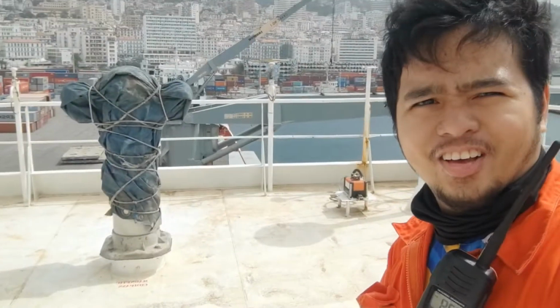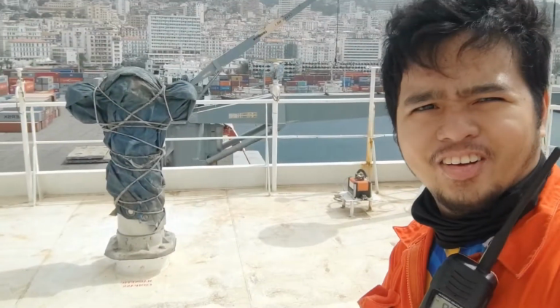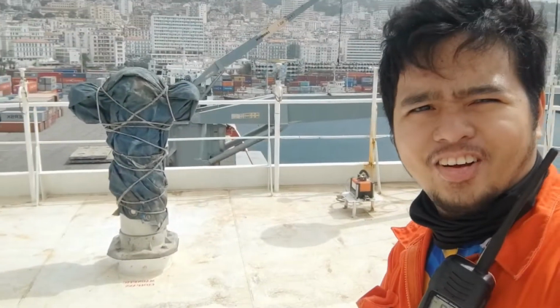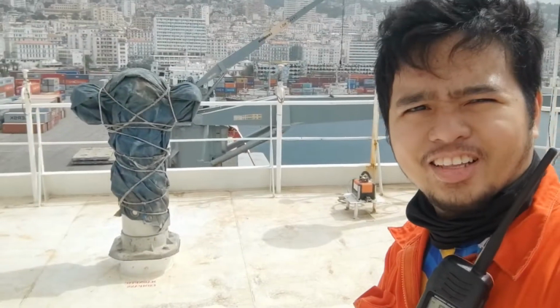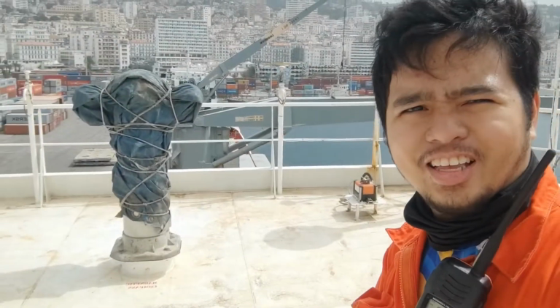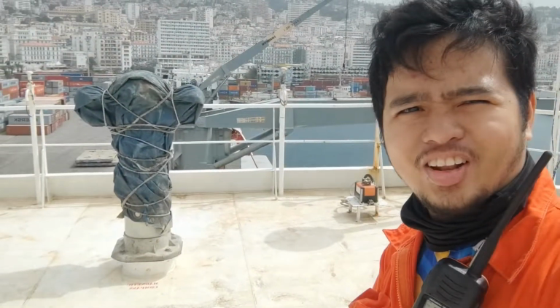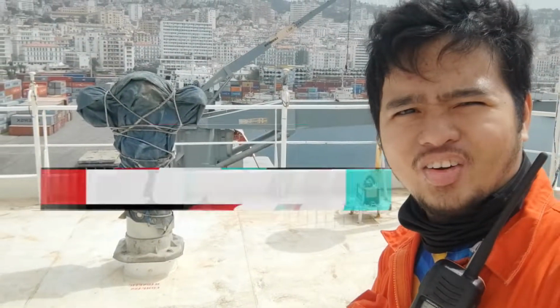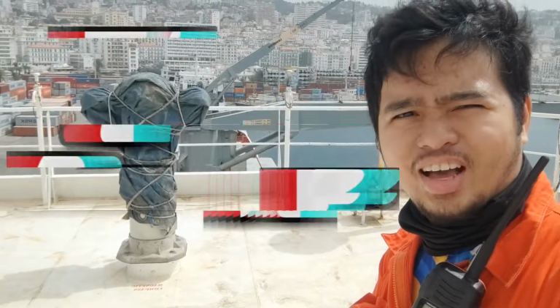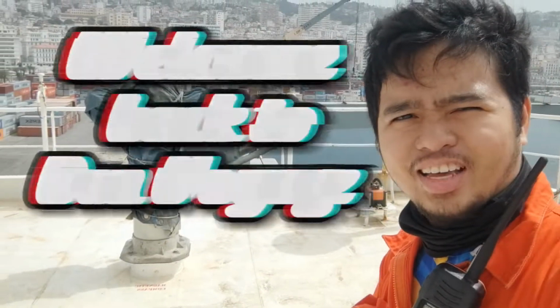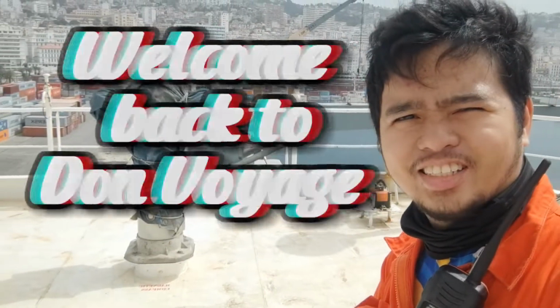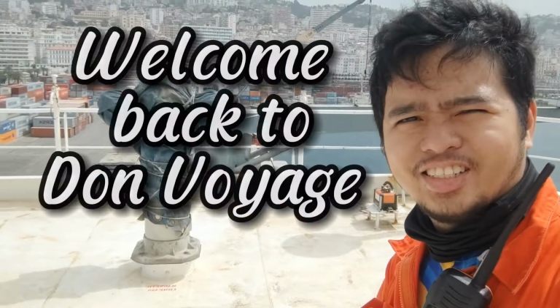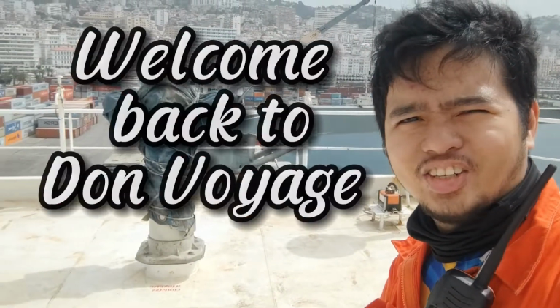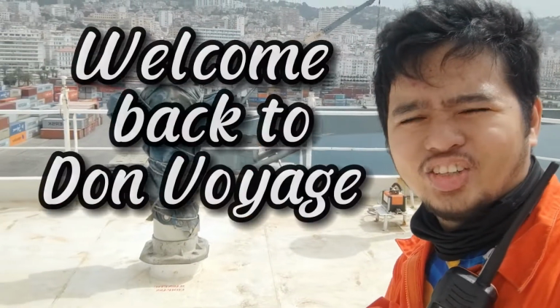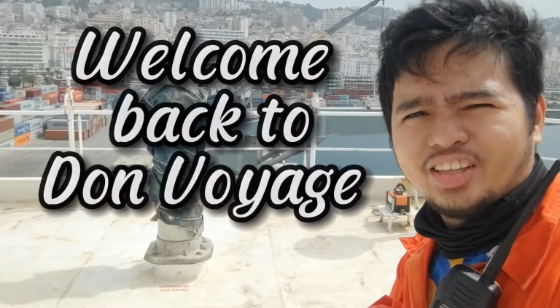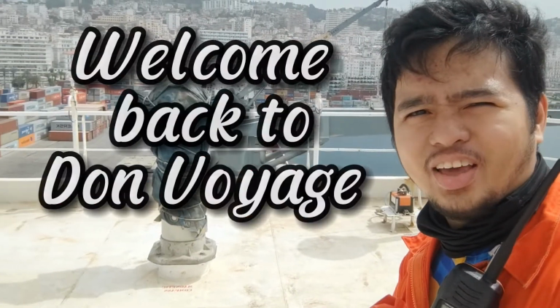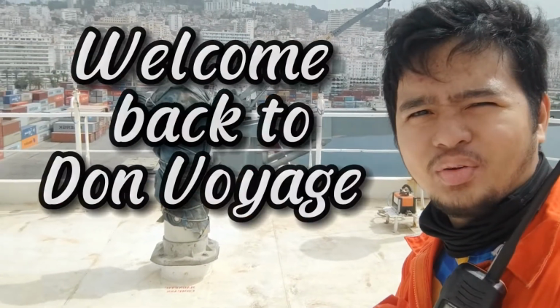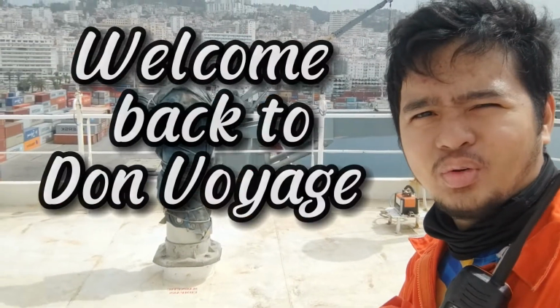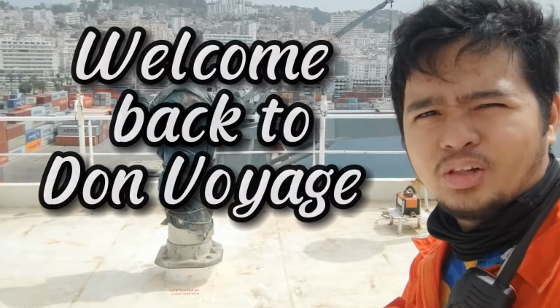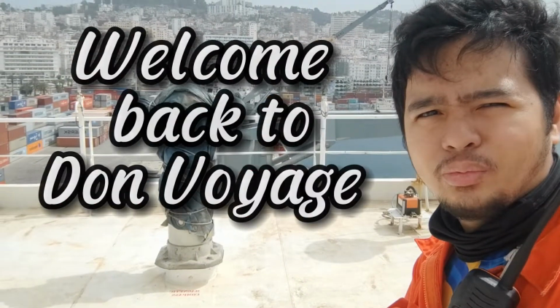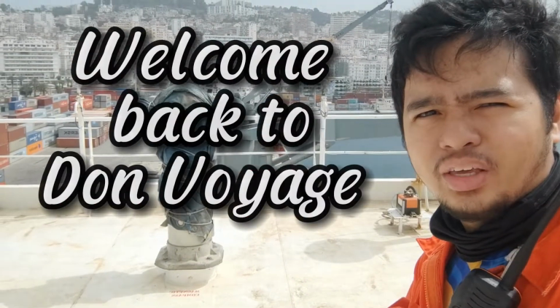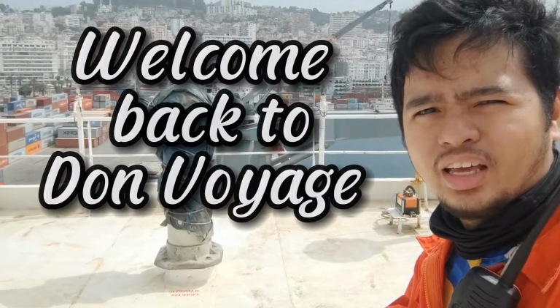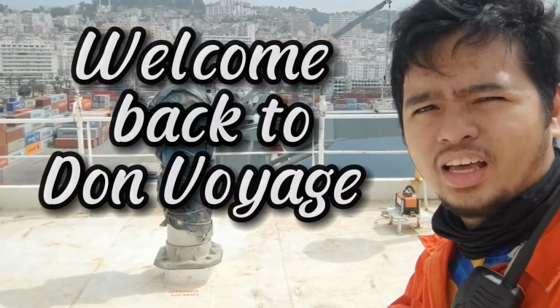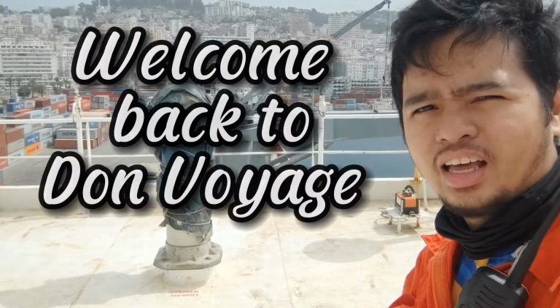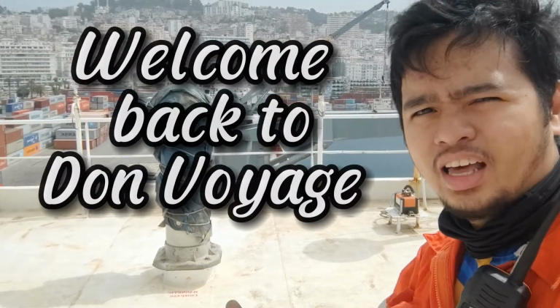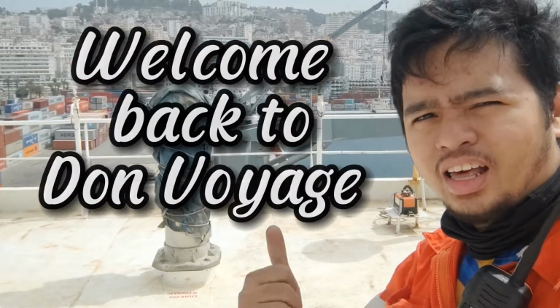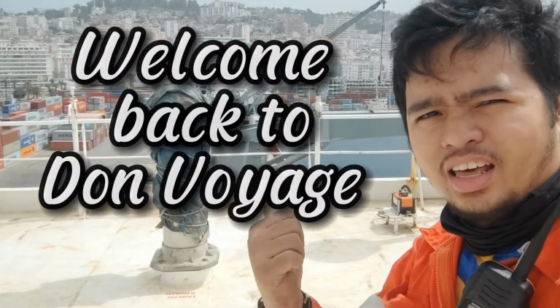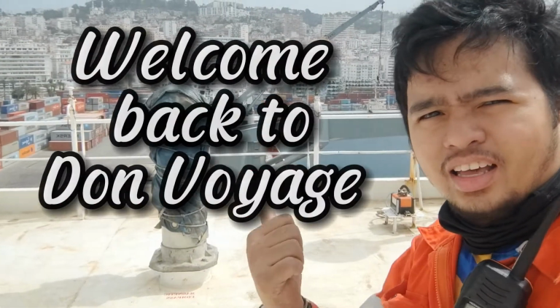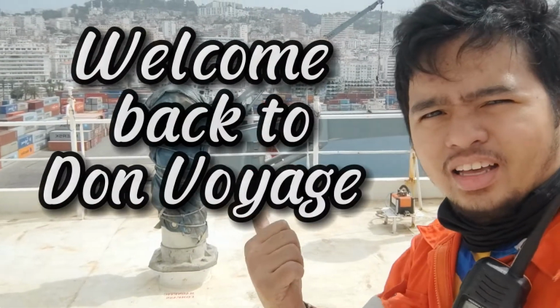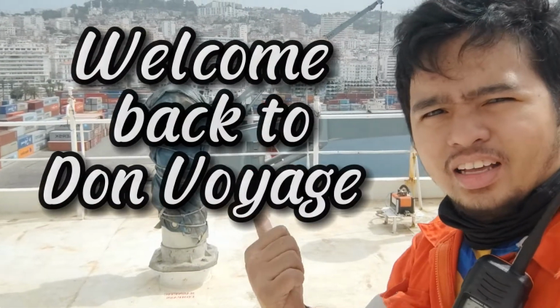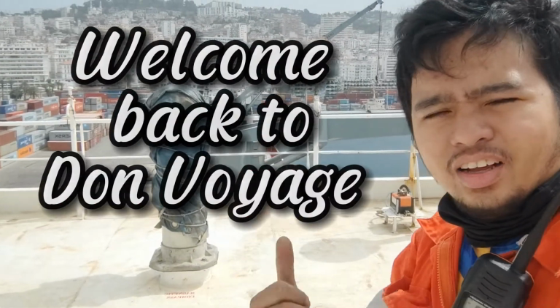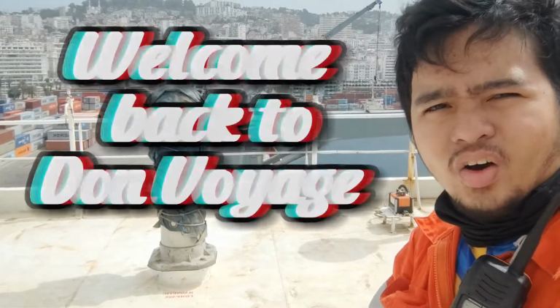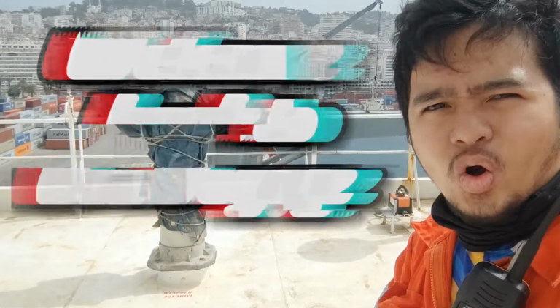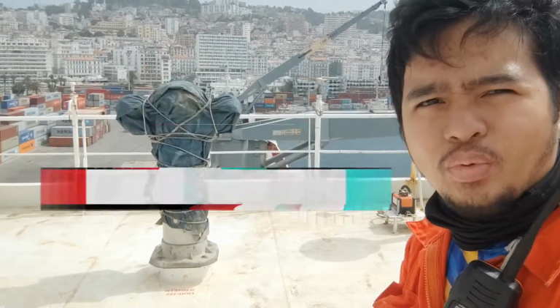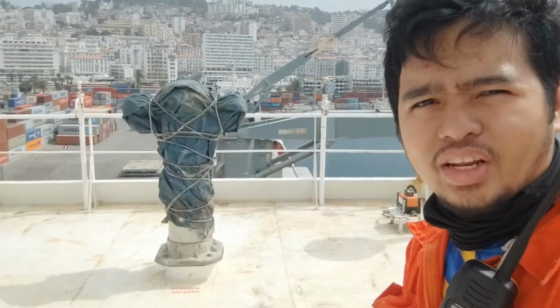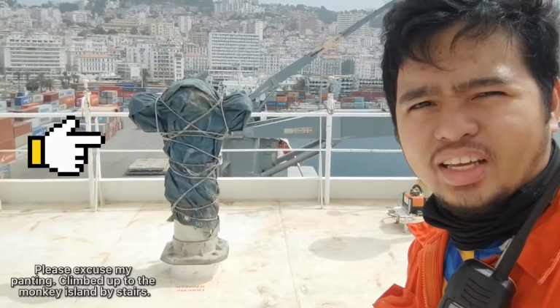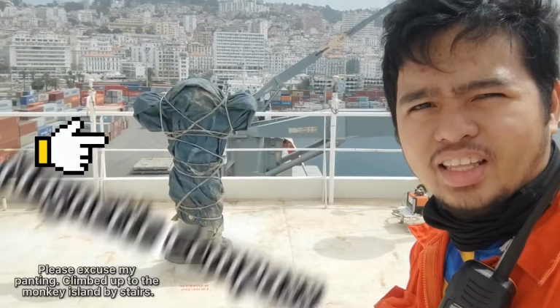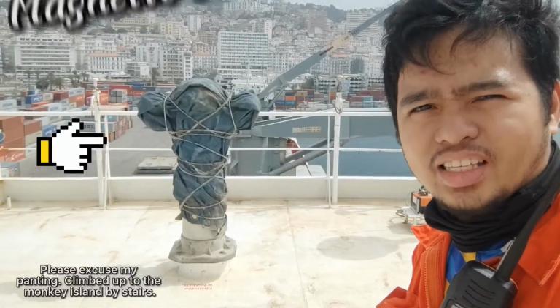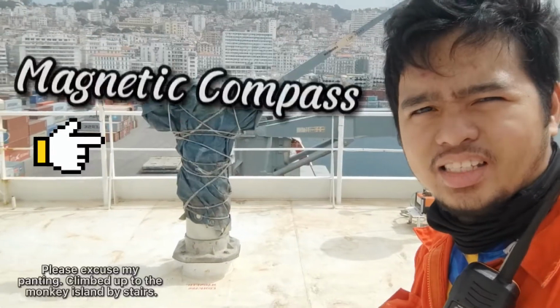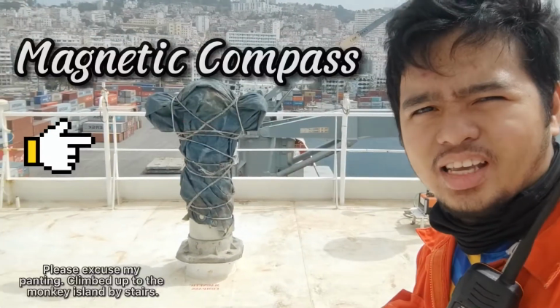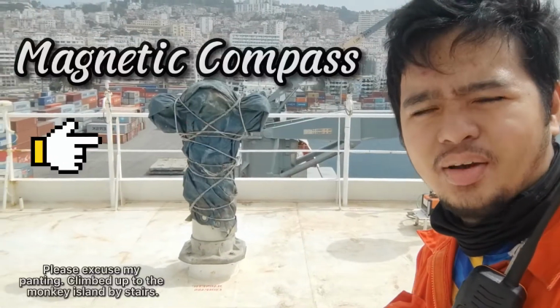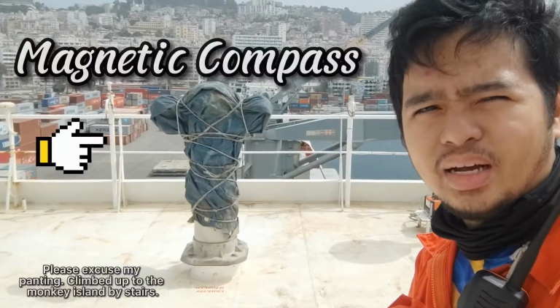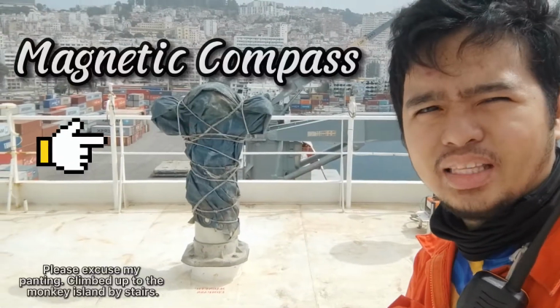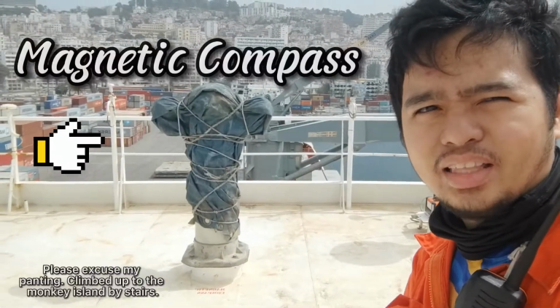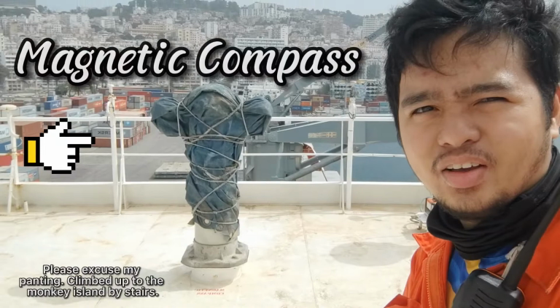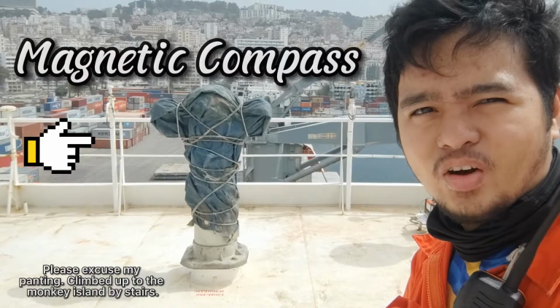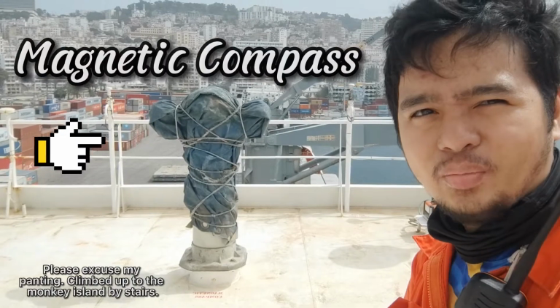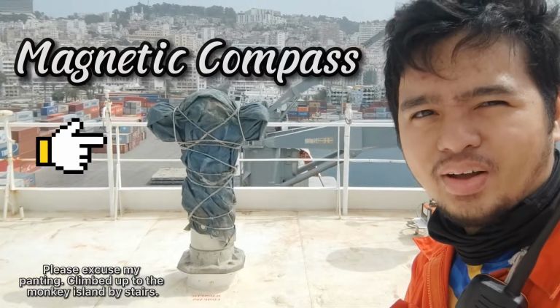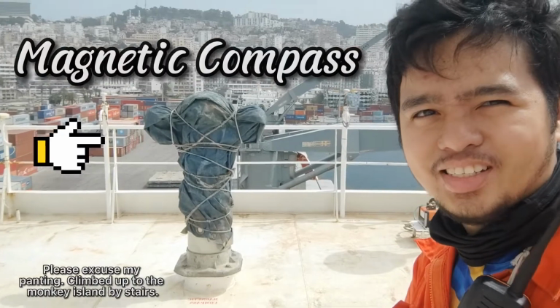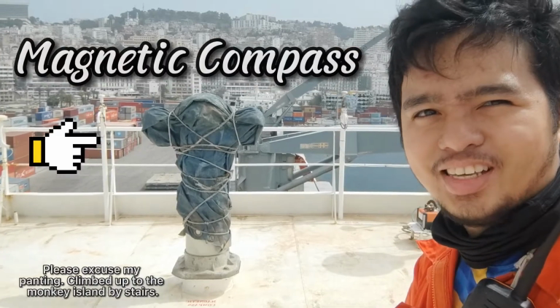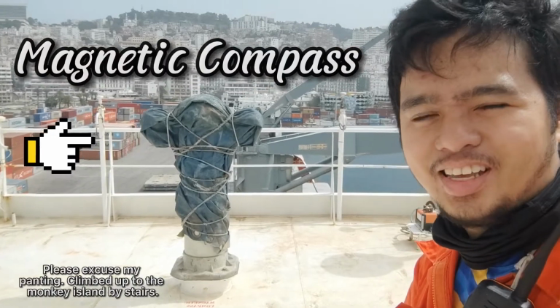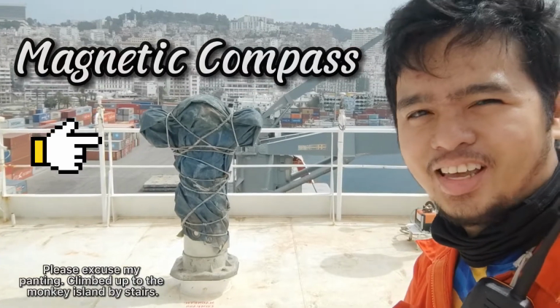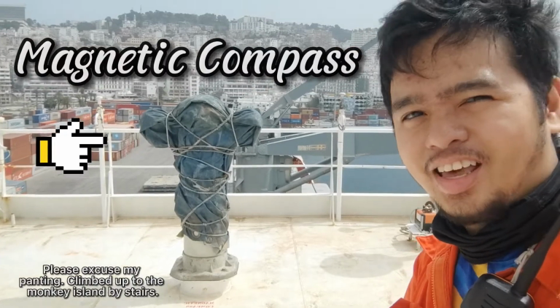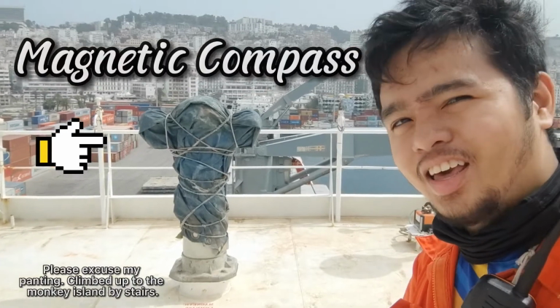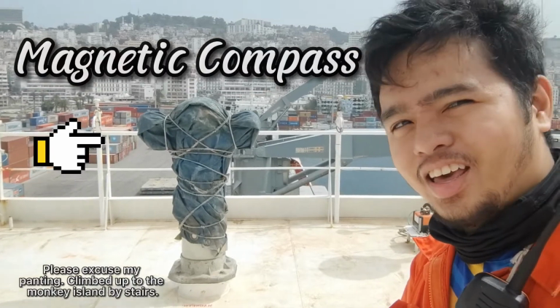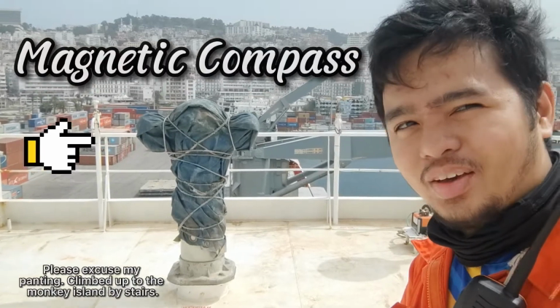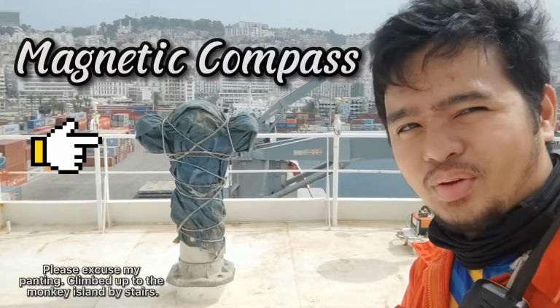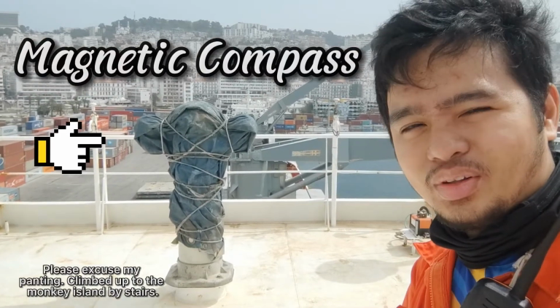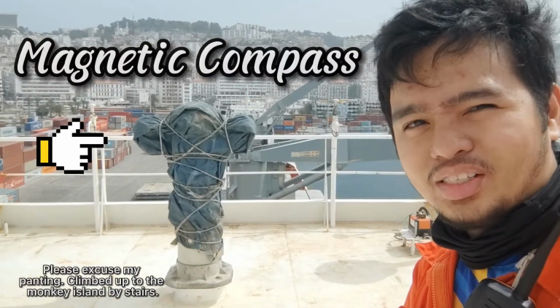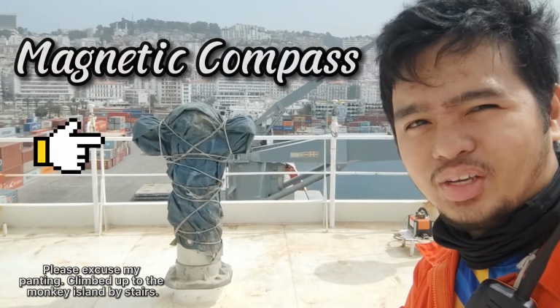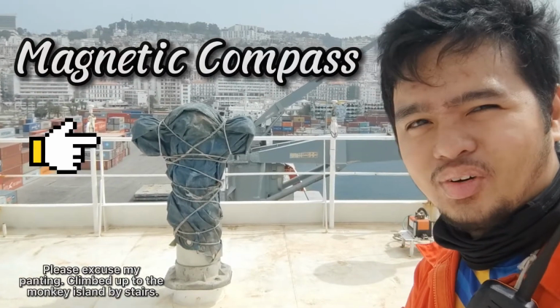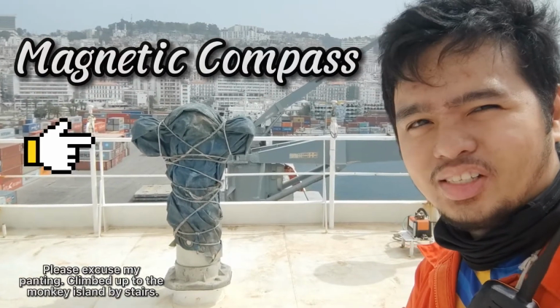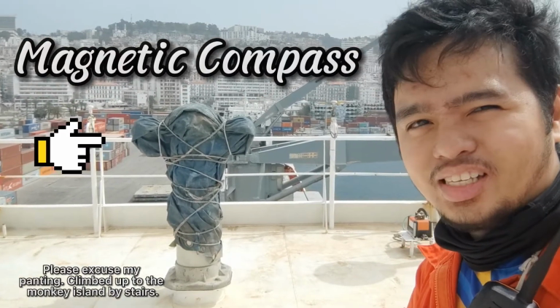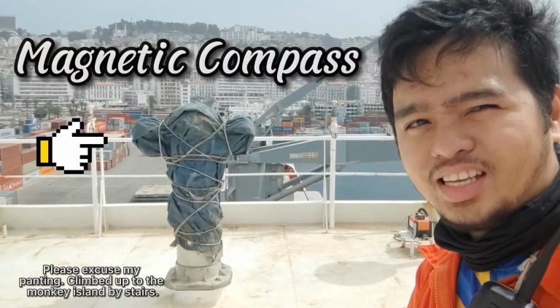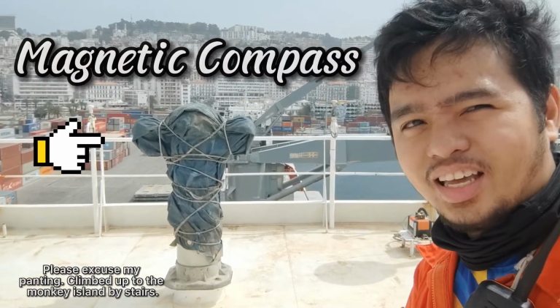Alright, hello guys! So today we will be opening this magnetic compass and we will see what's inside.